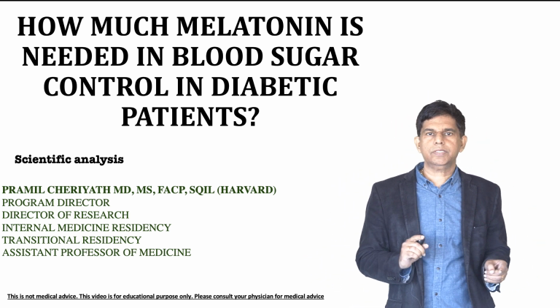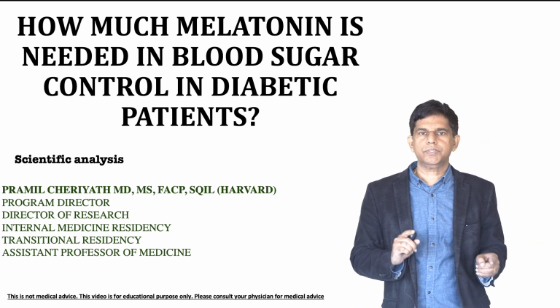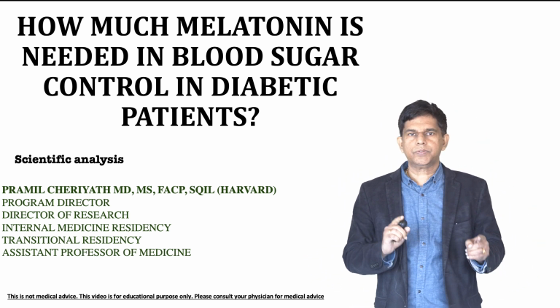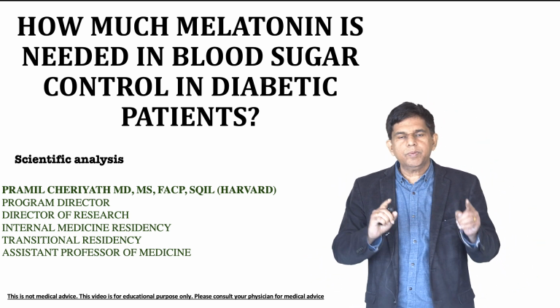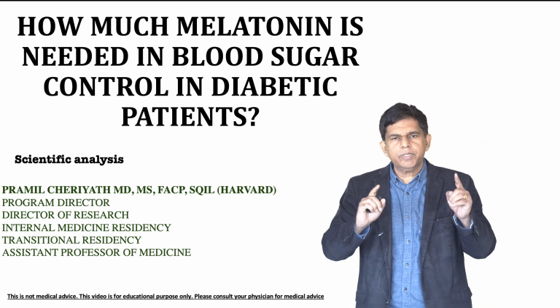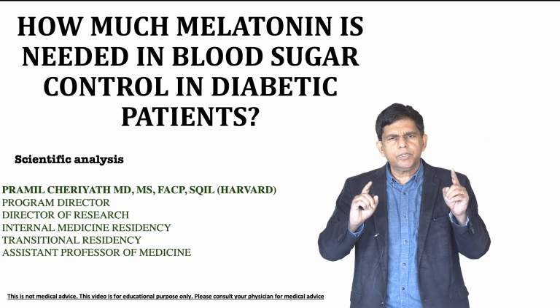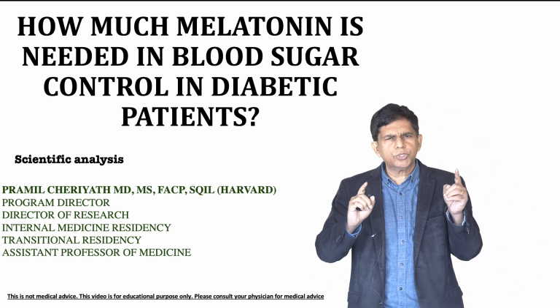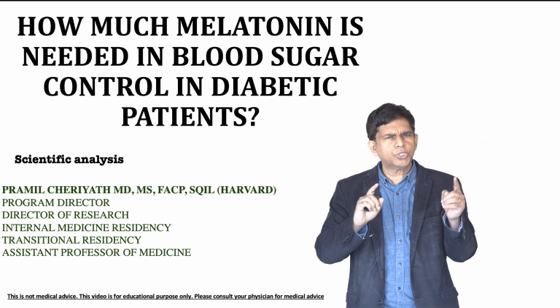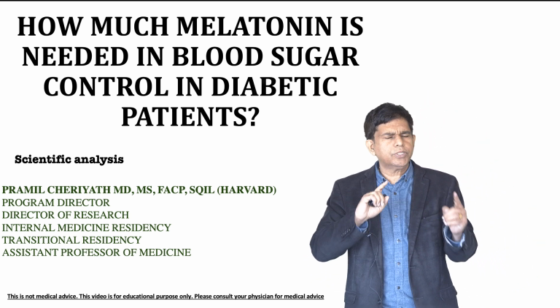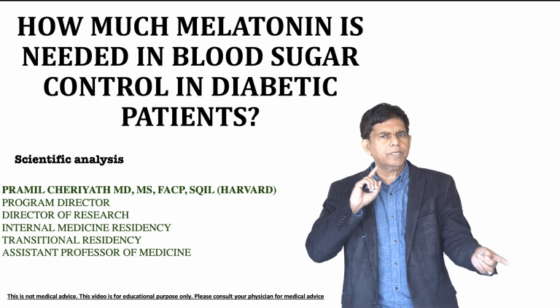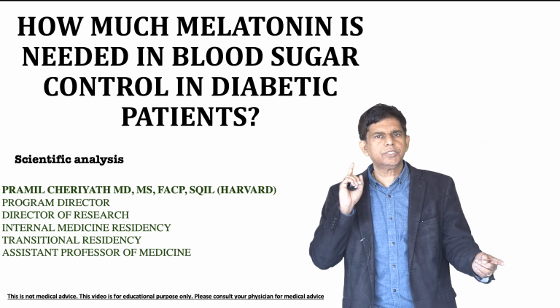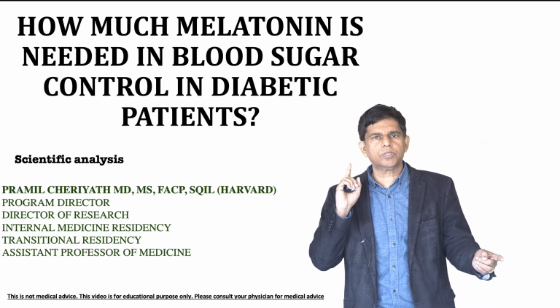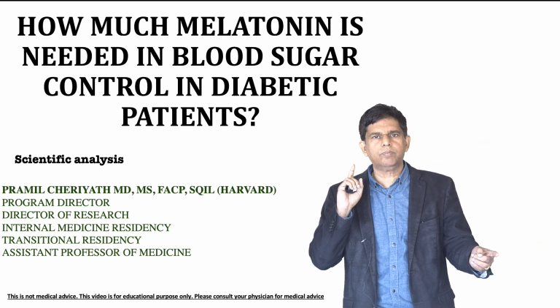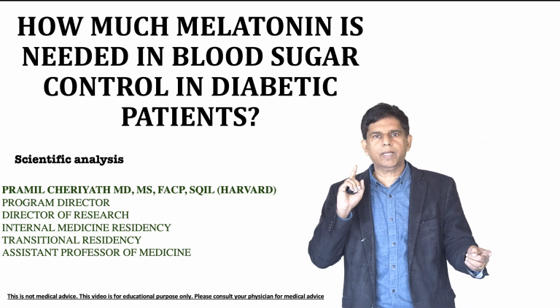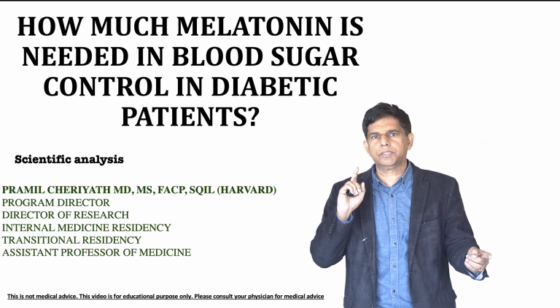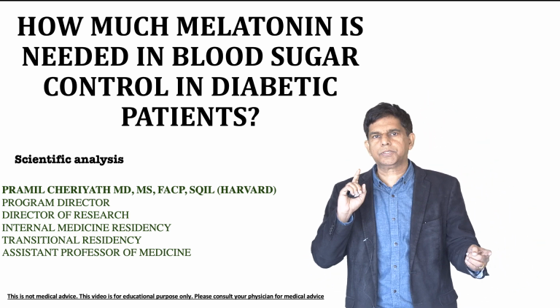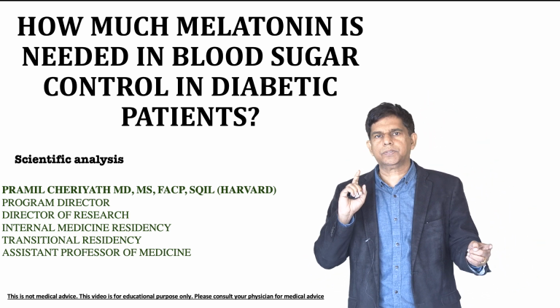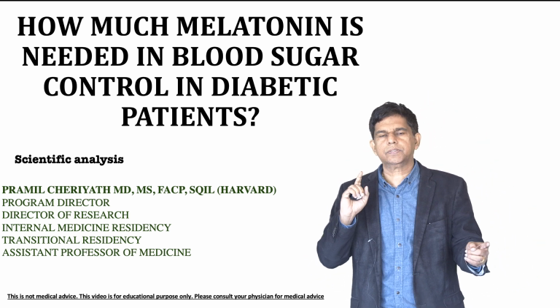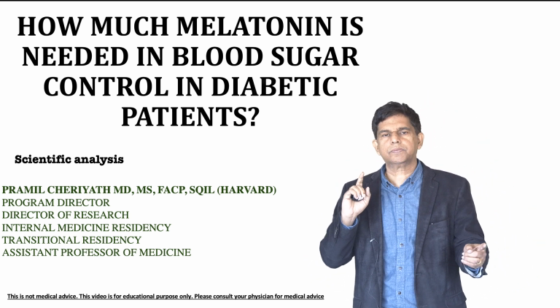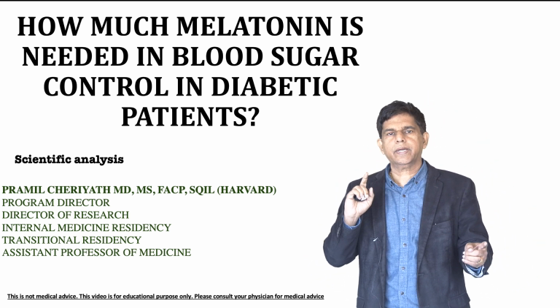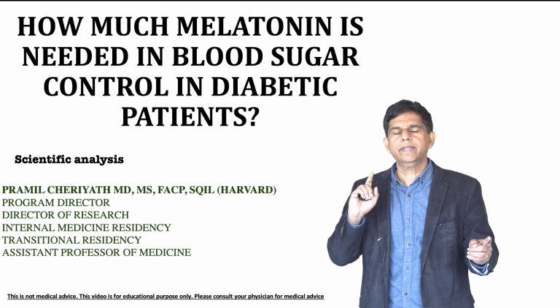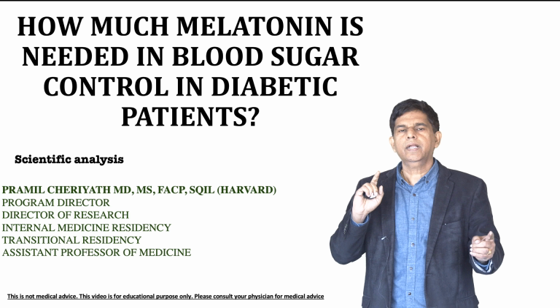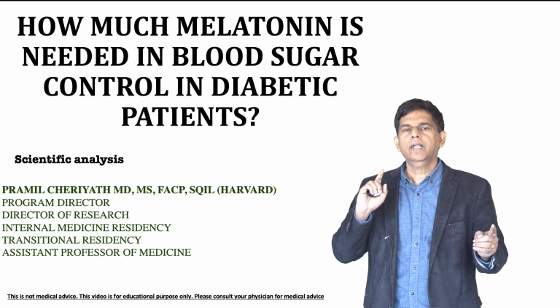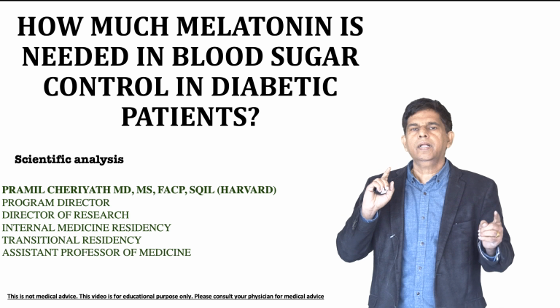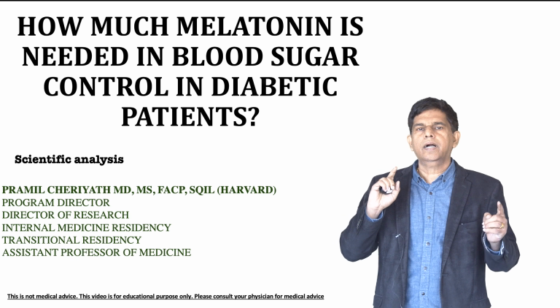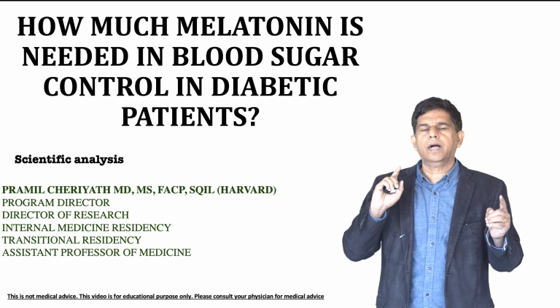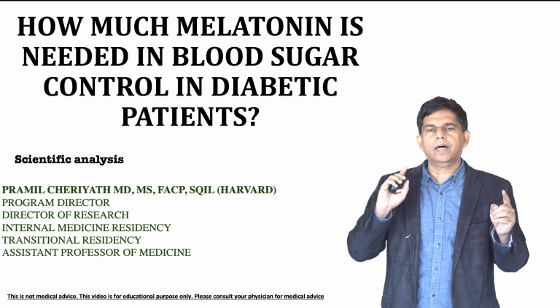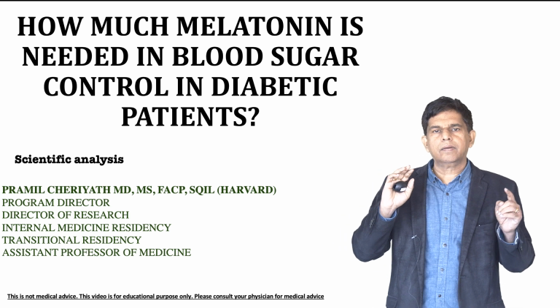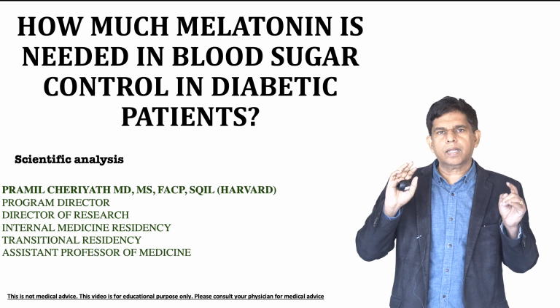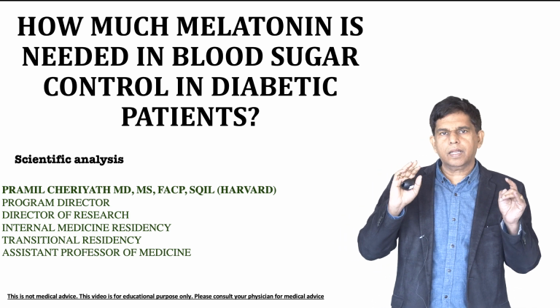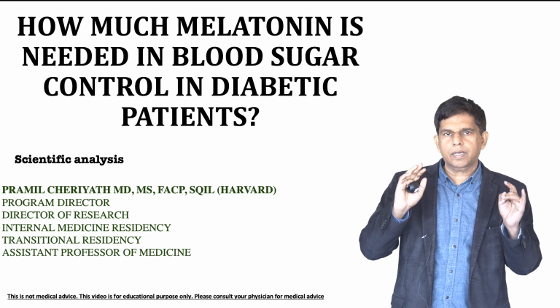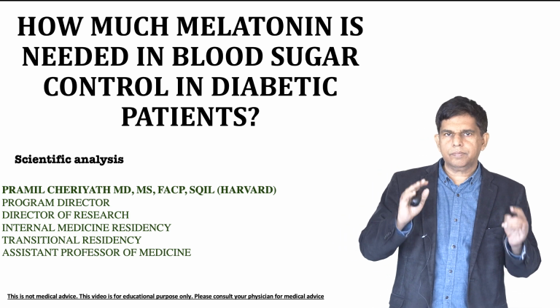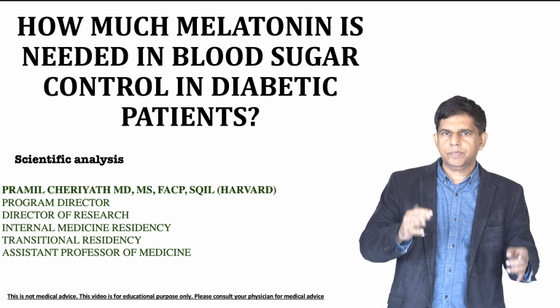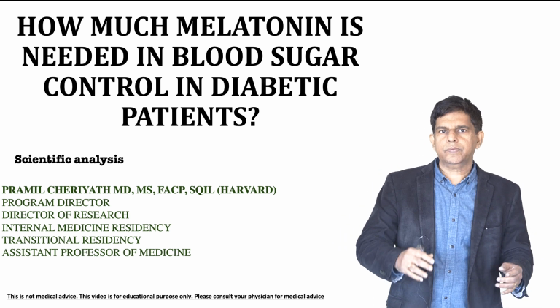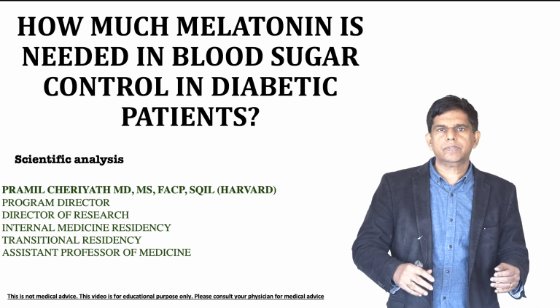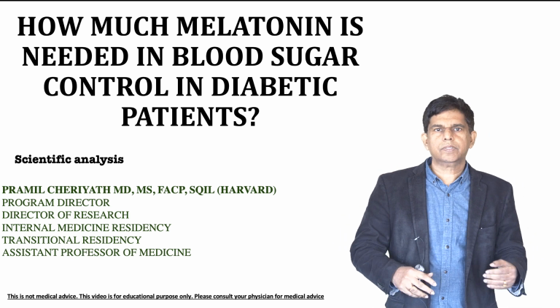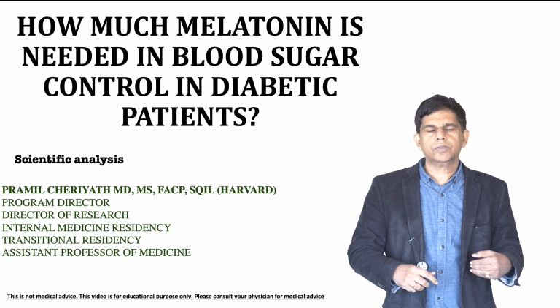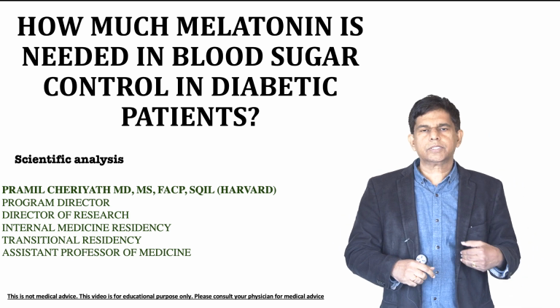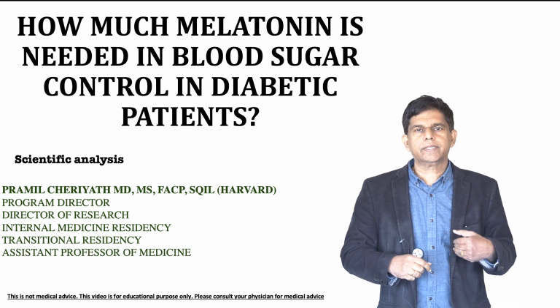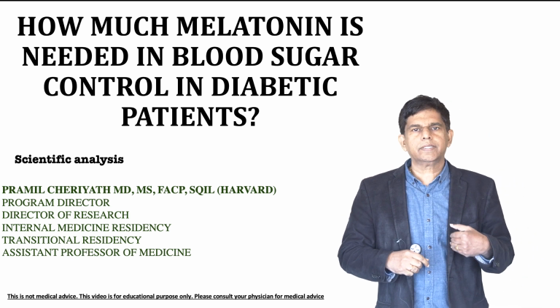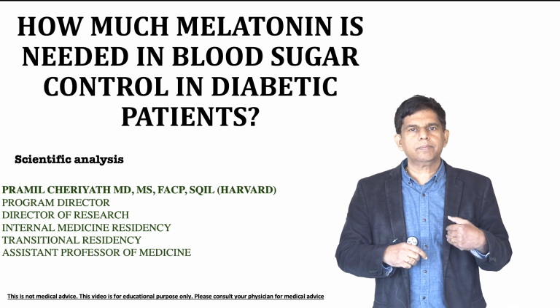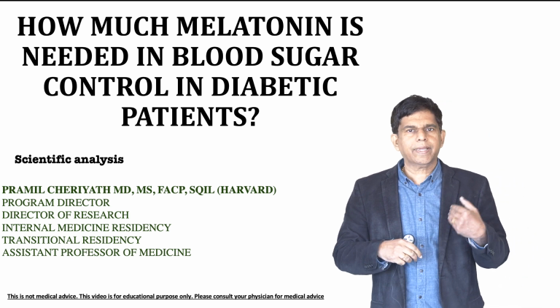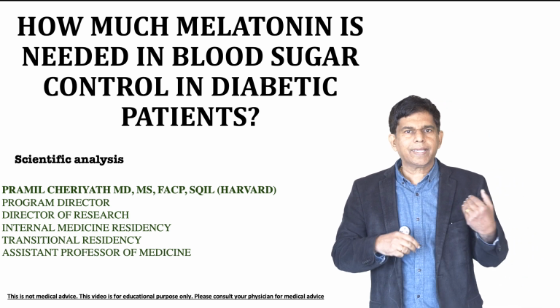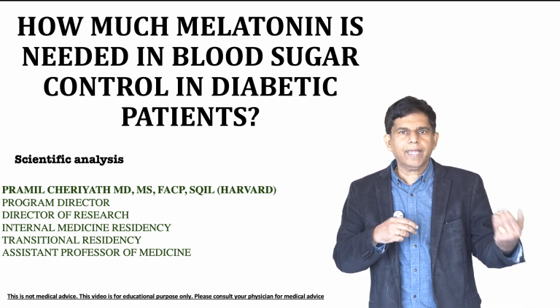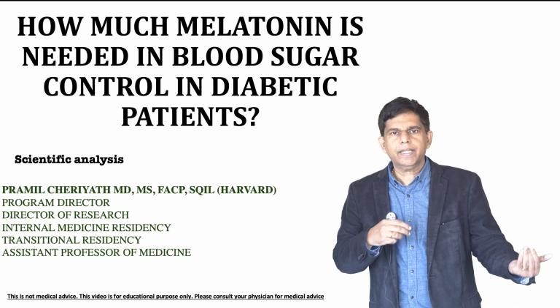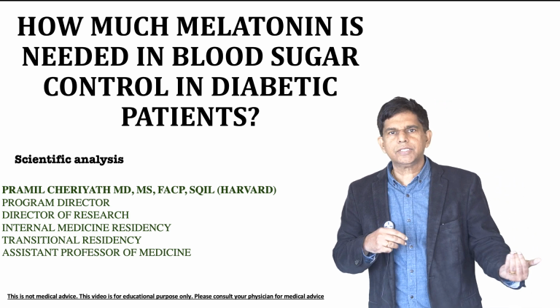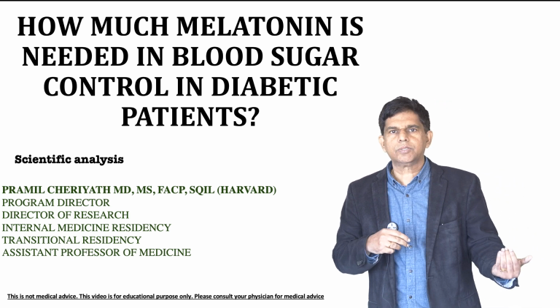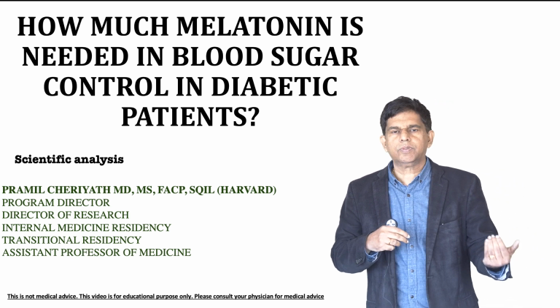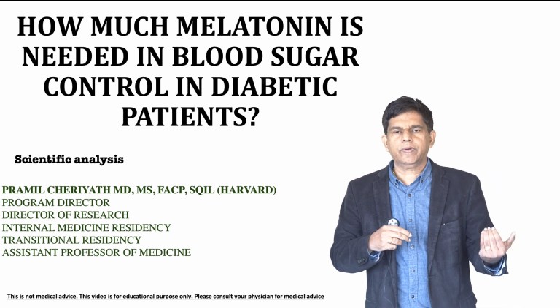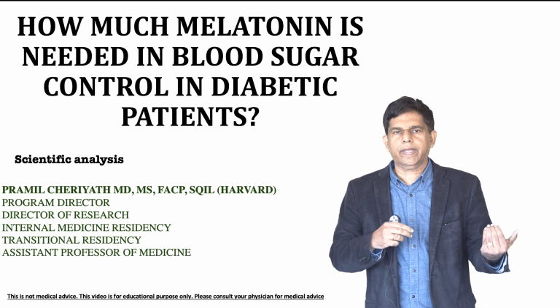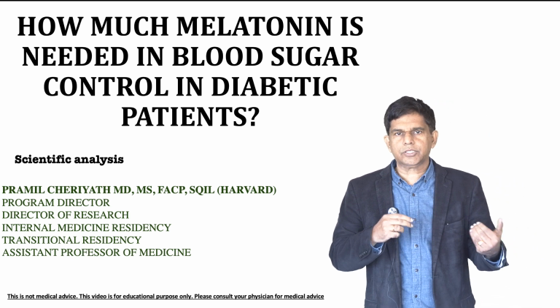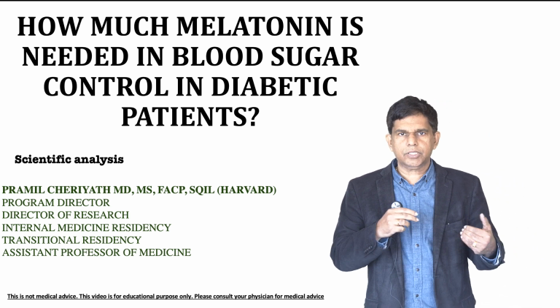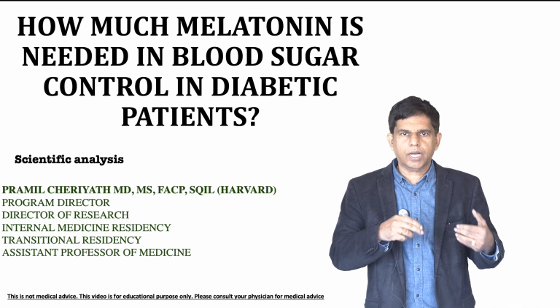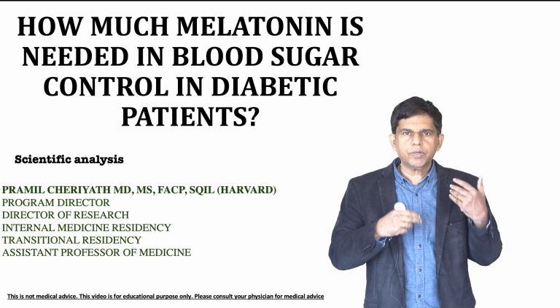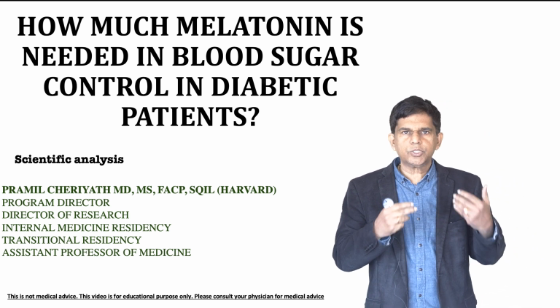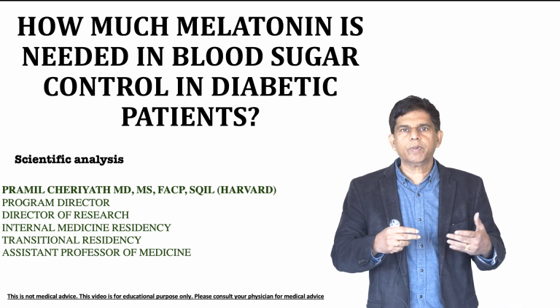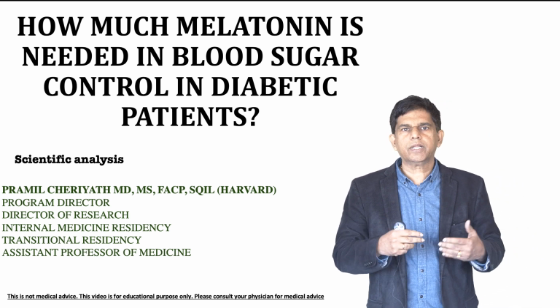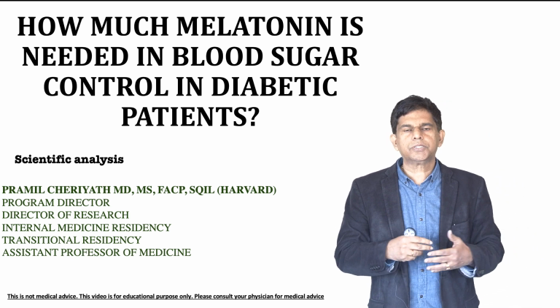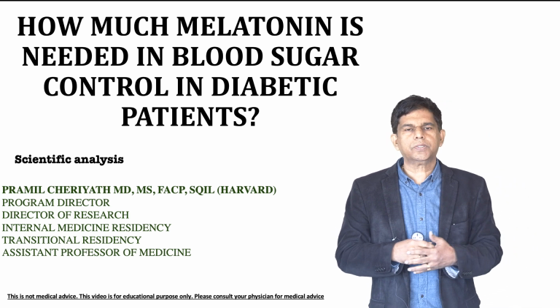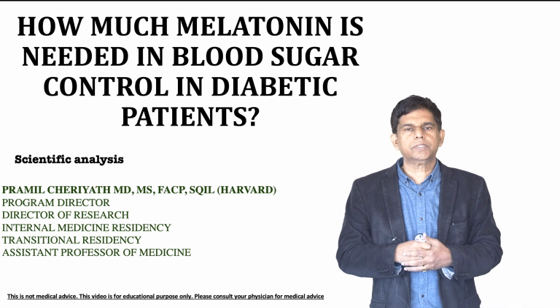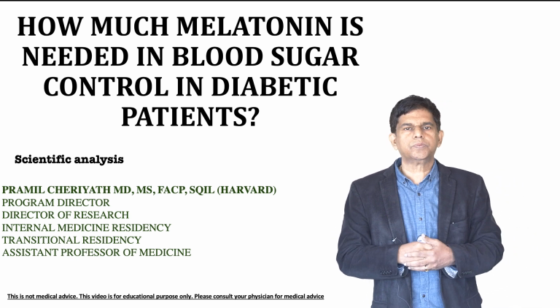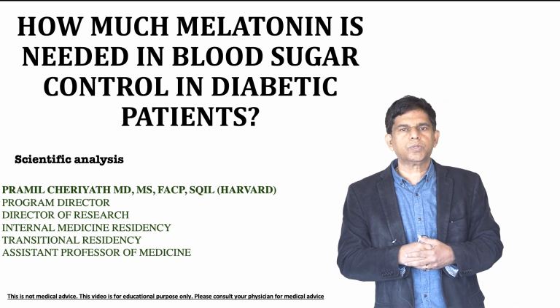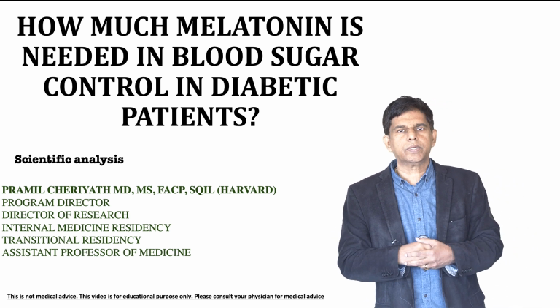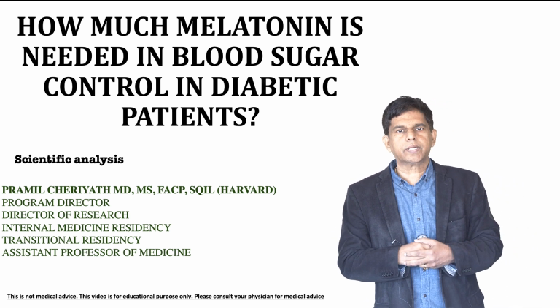We've been doing a series on melatonin. We looked at the mechanism of action — how does melatonin work?